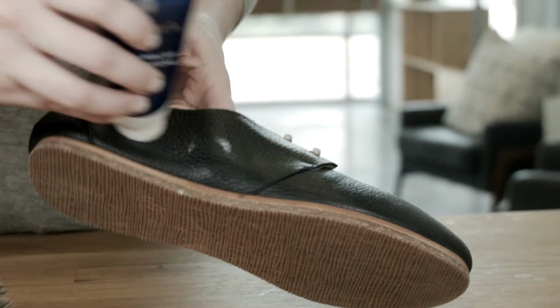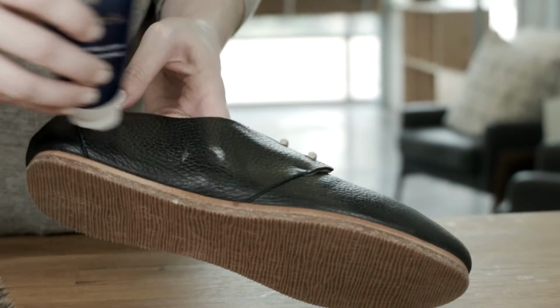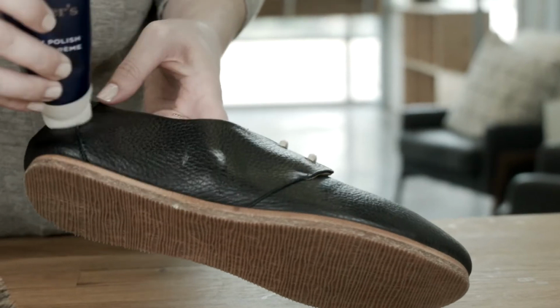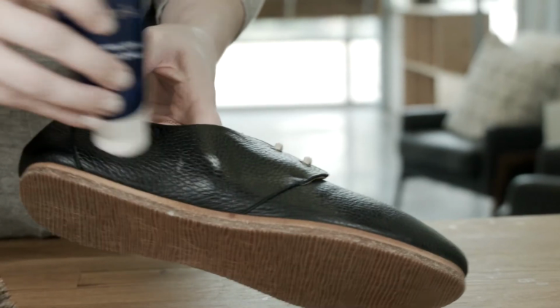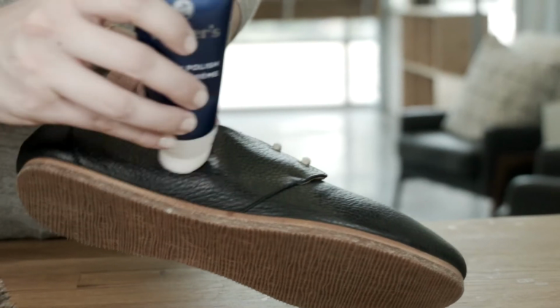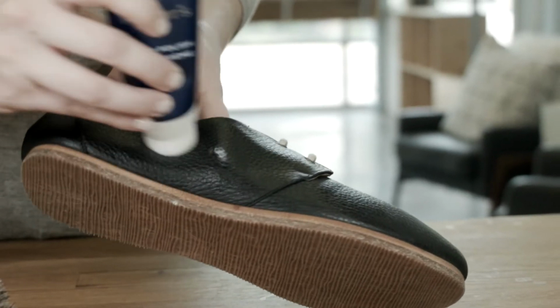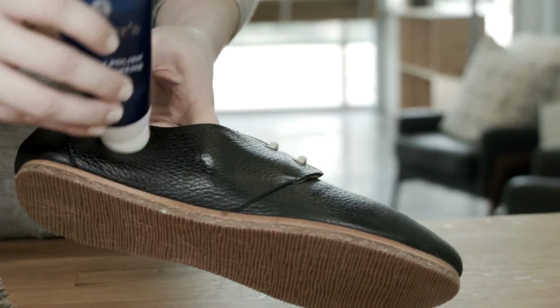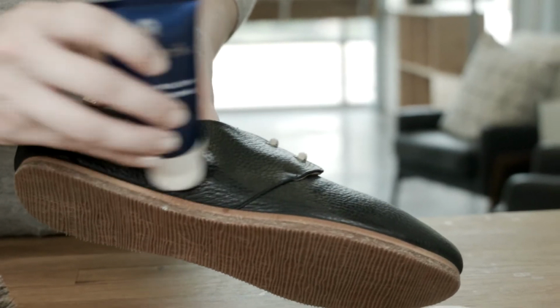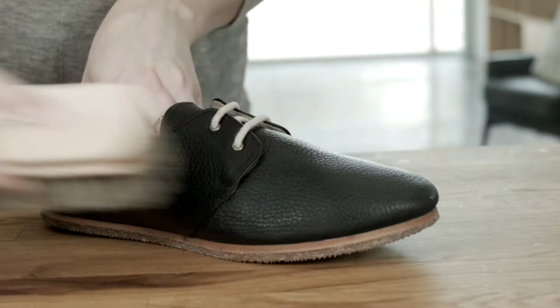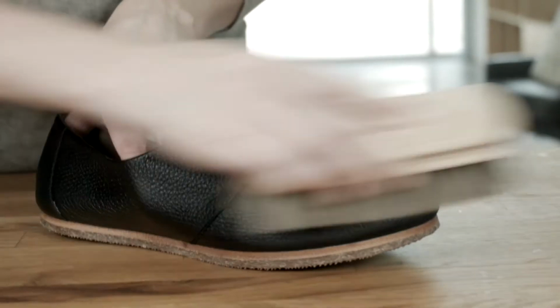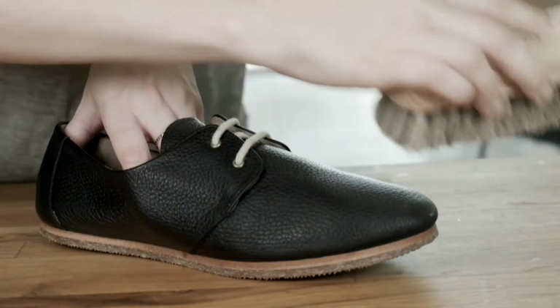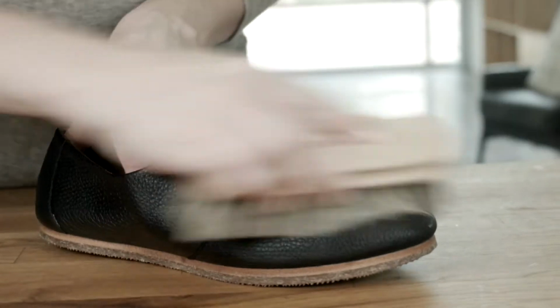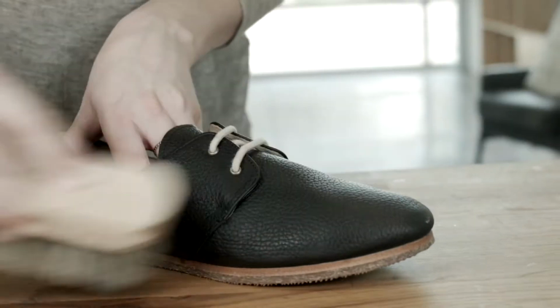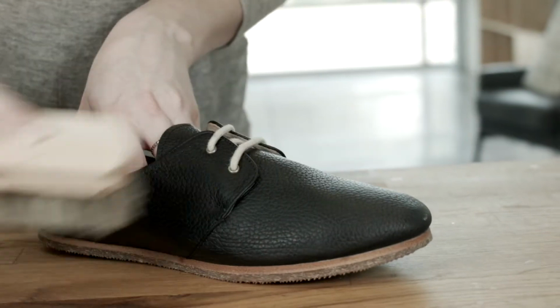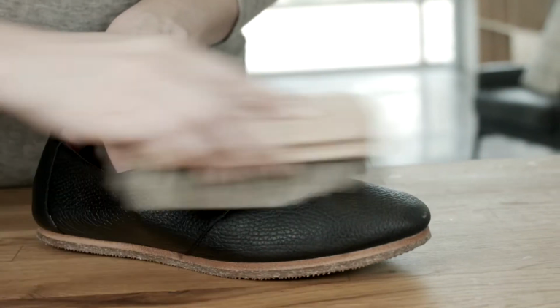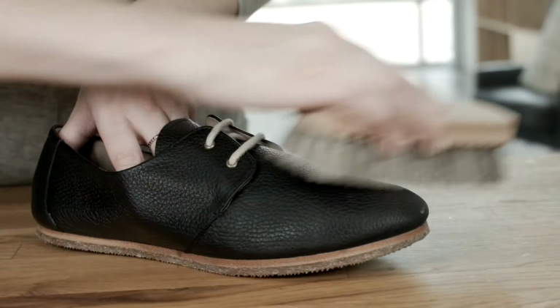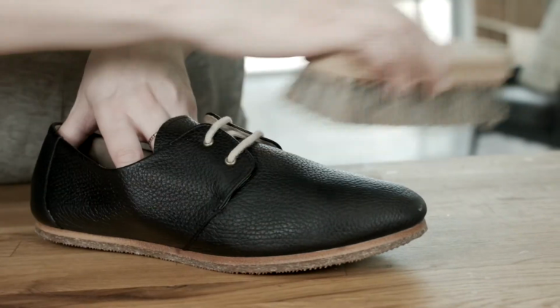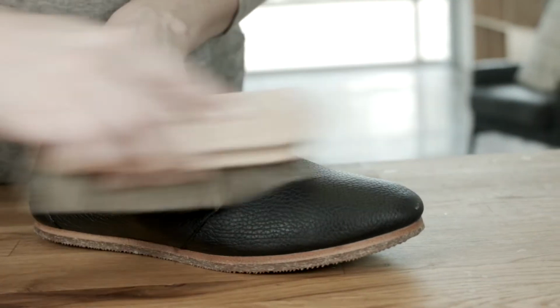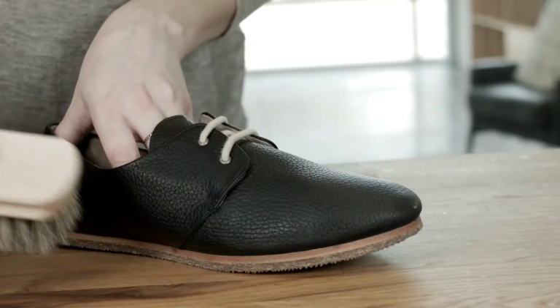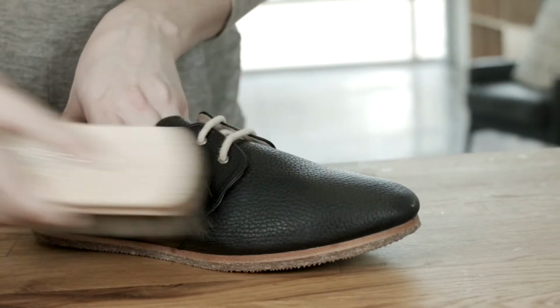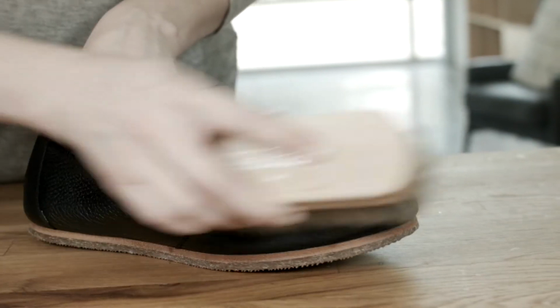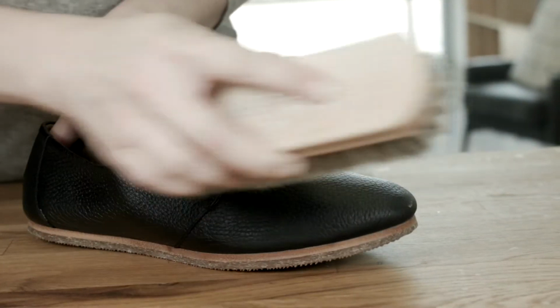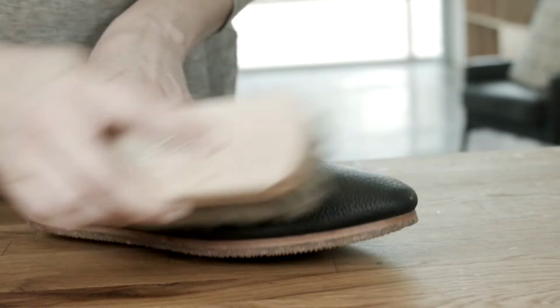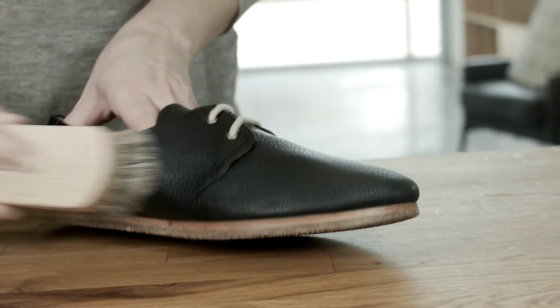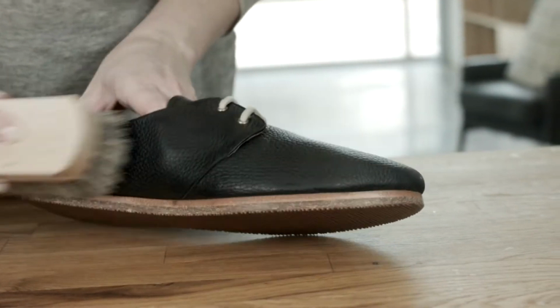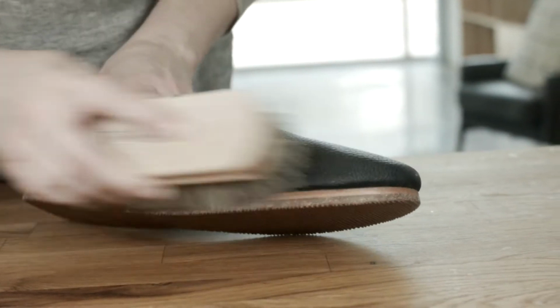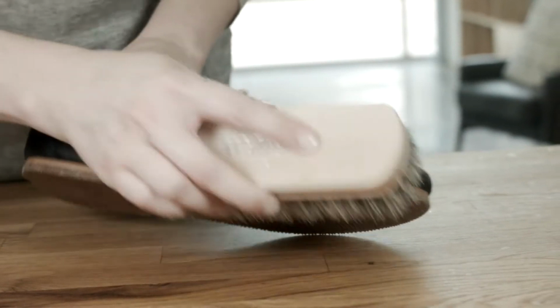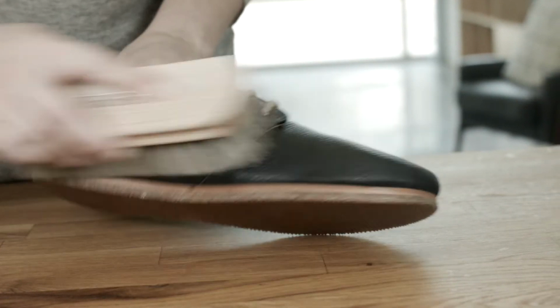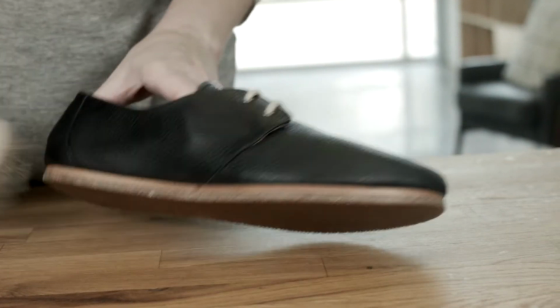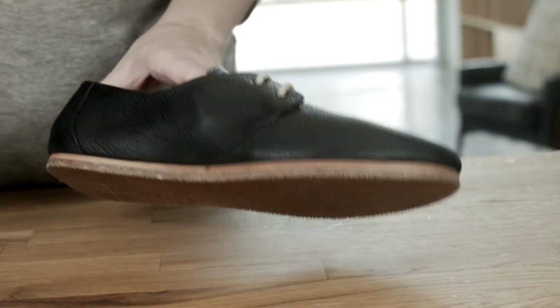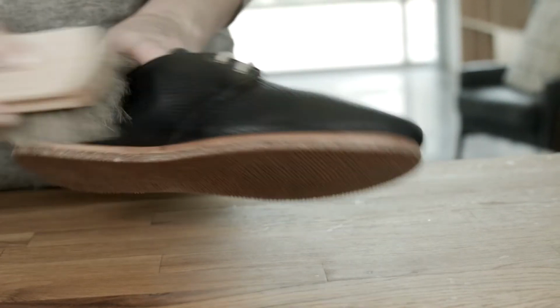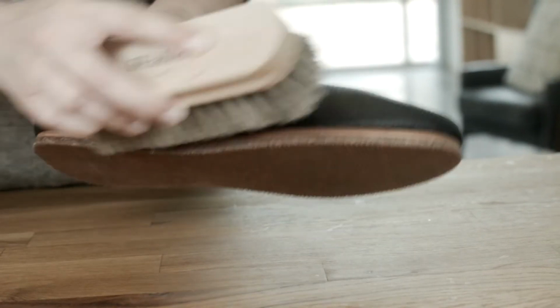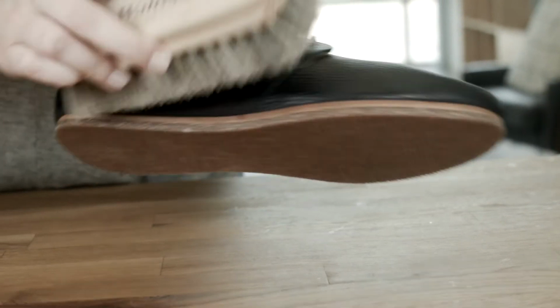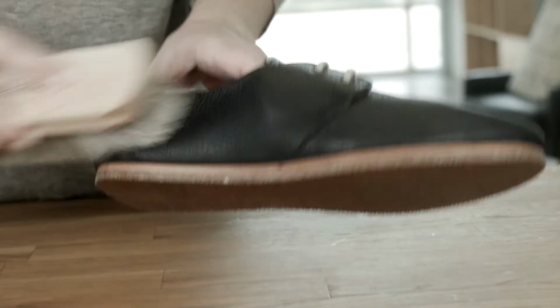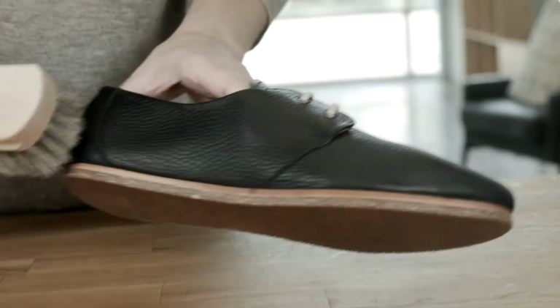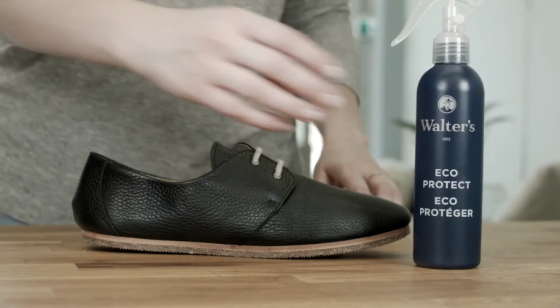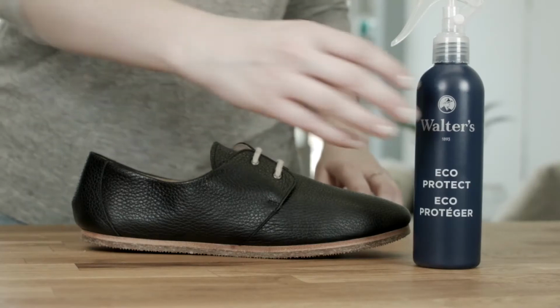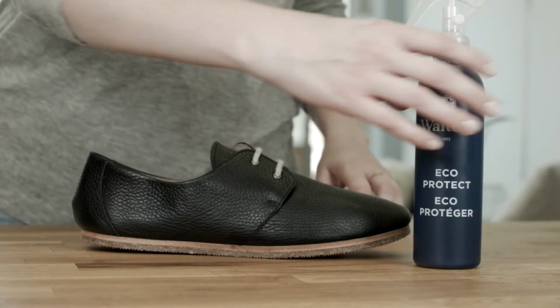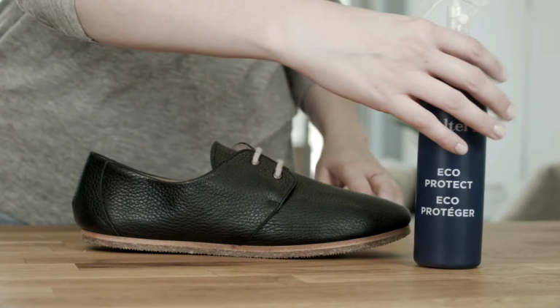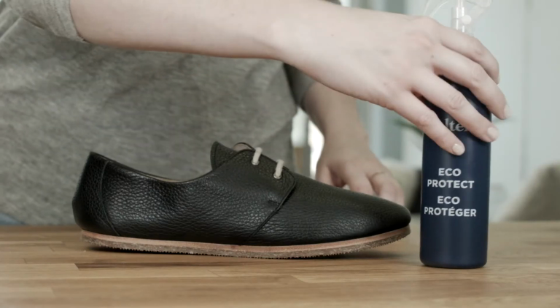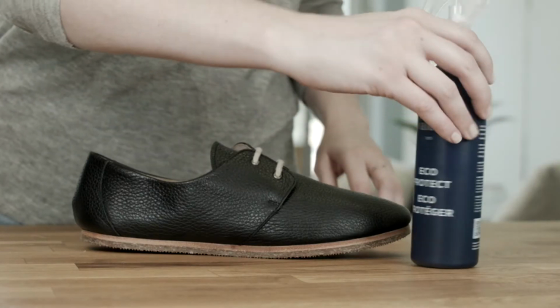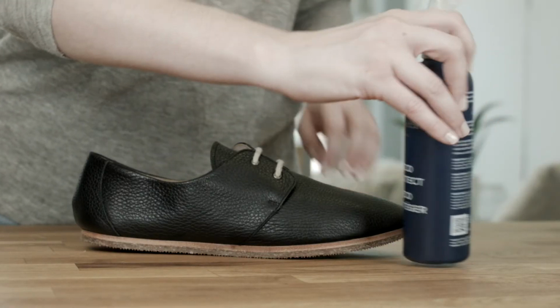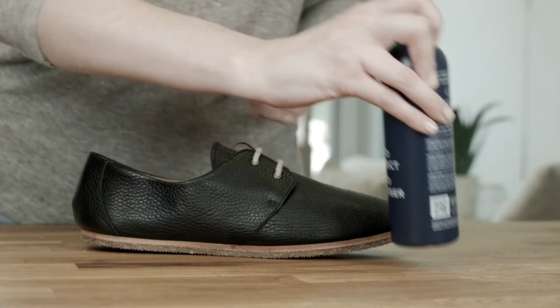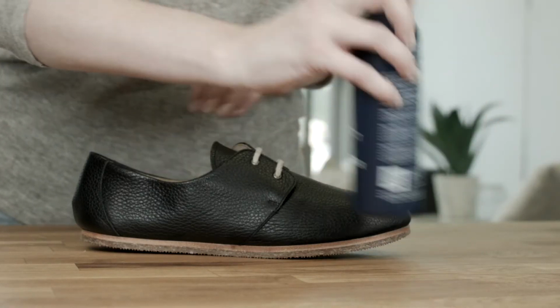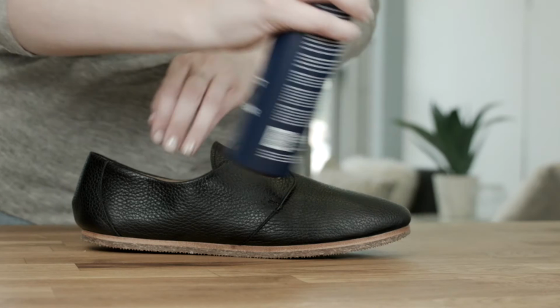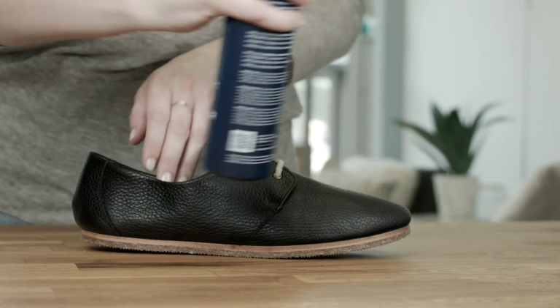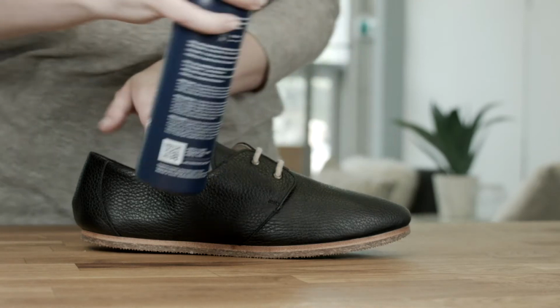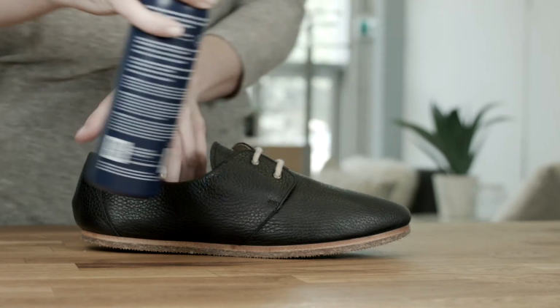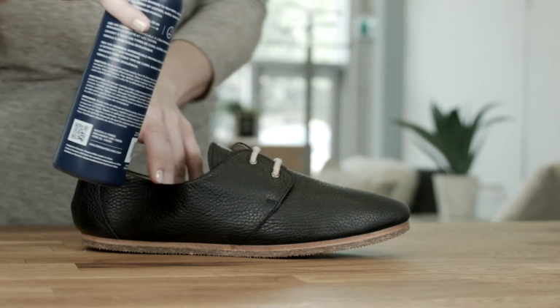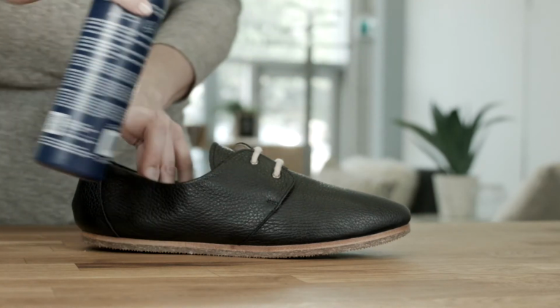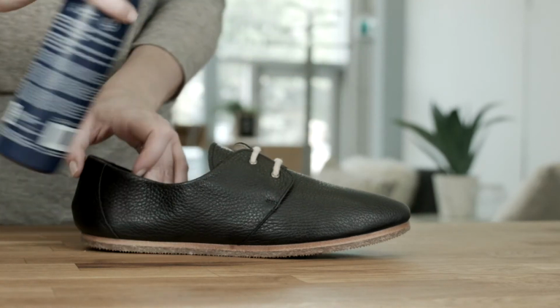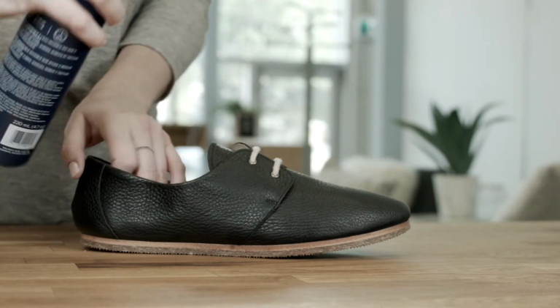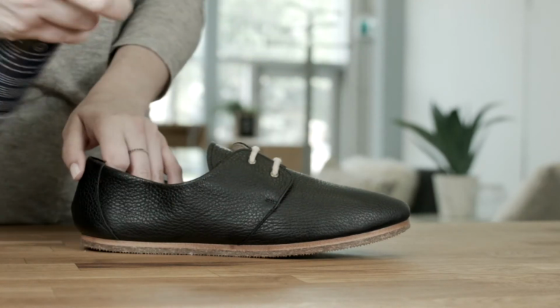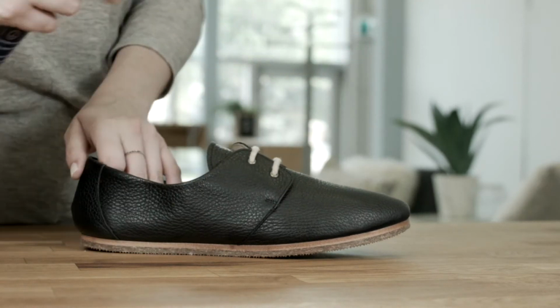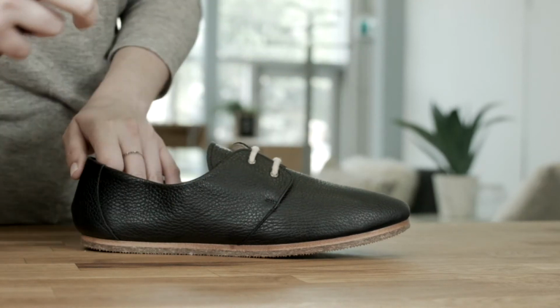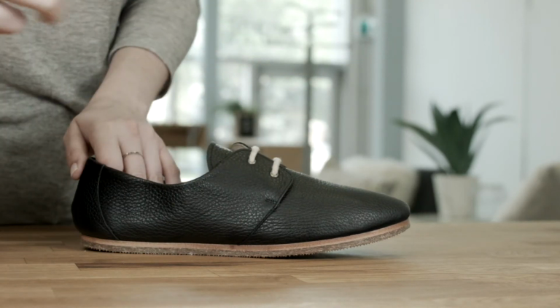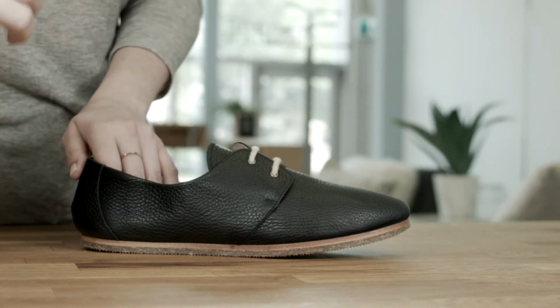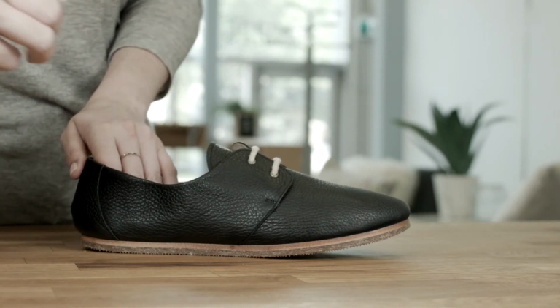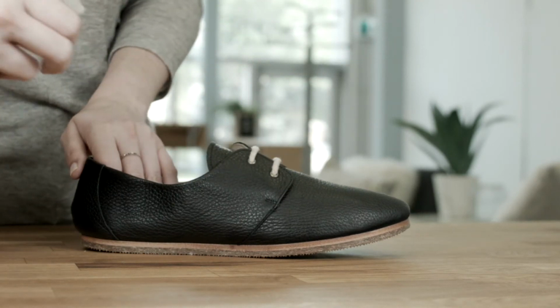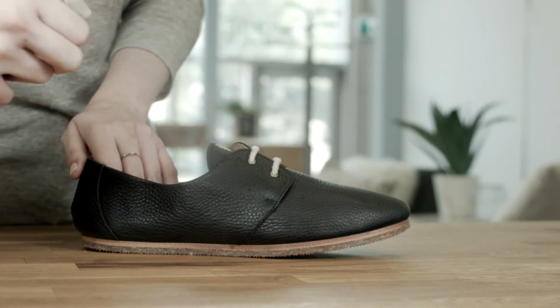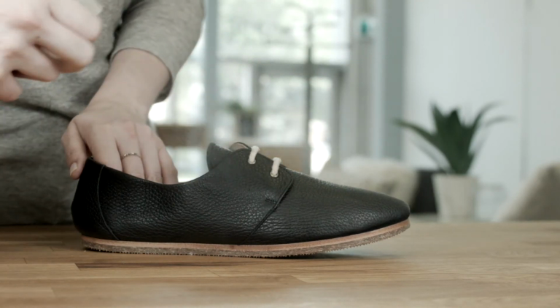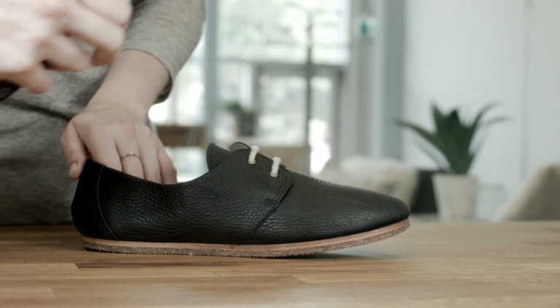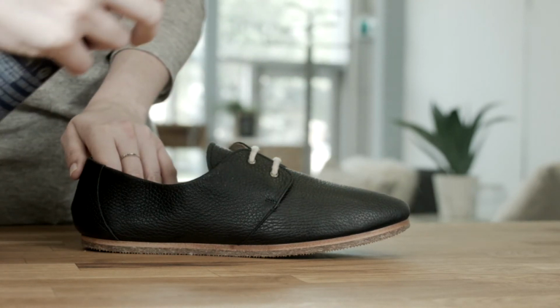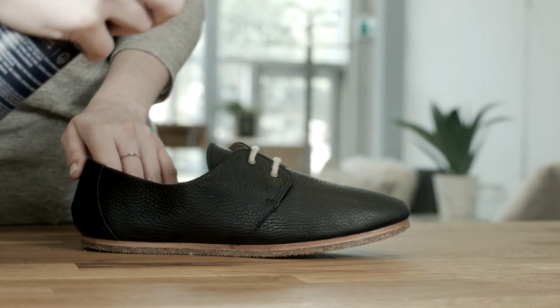Optionally, brush the shoe with a saddle brush to add shine. Fourth, retreat the shoe with a protectant spray and allow to dry.